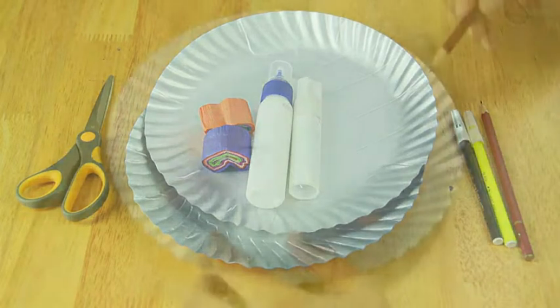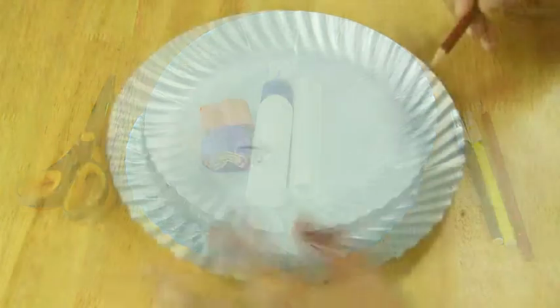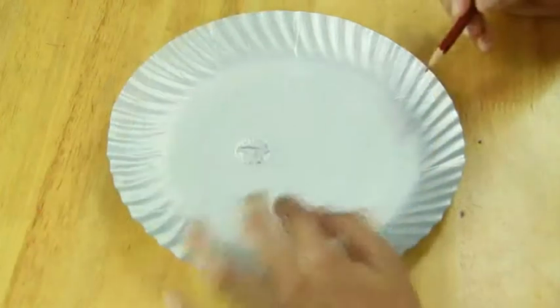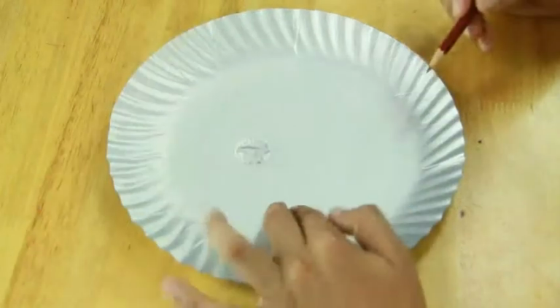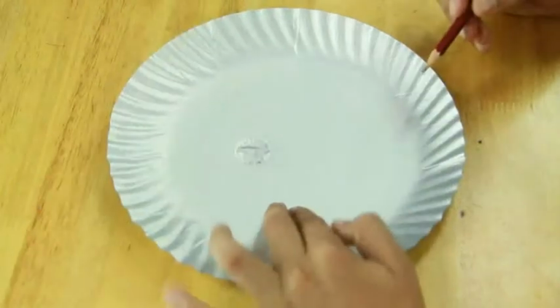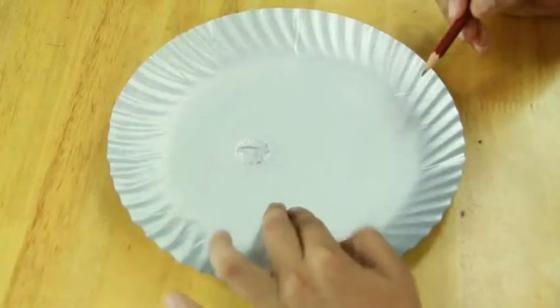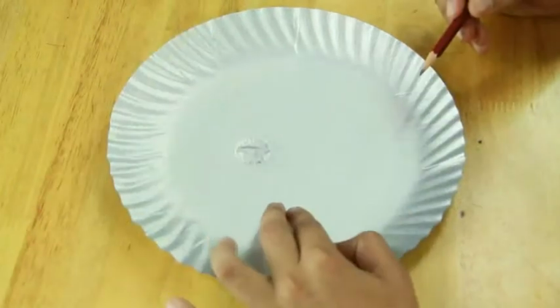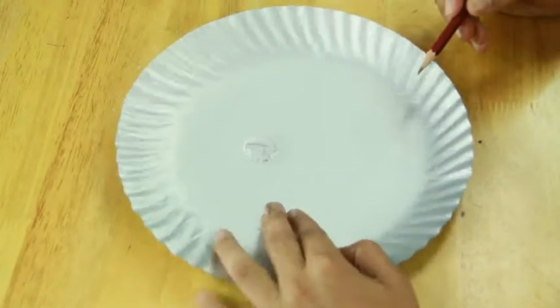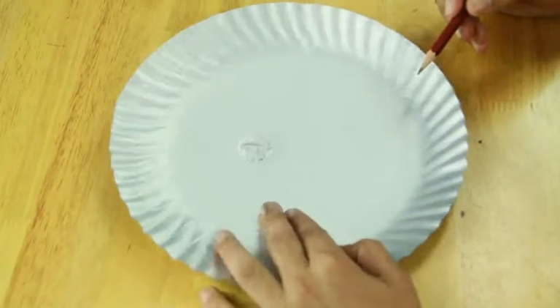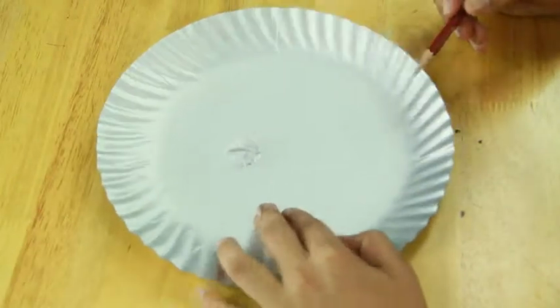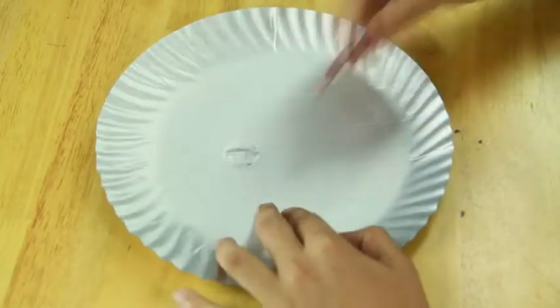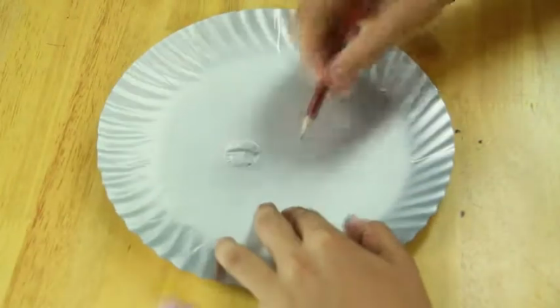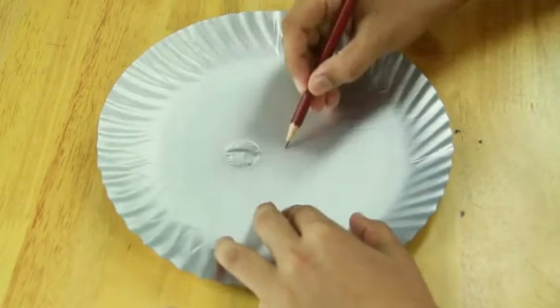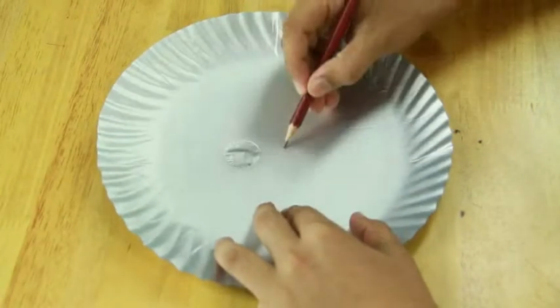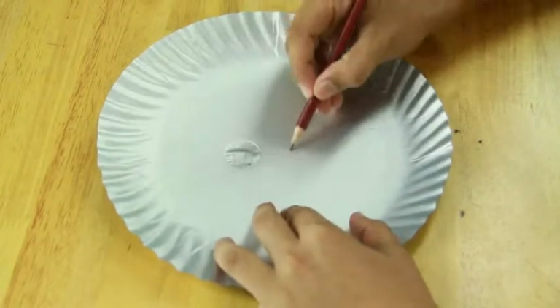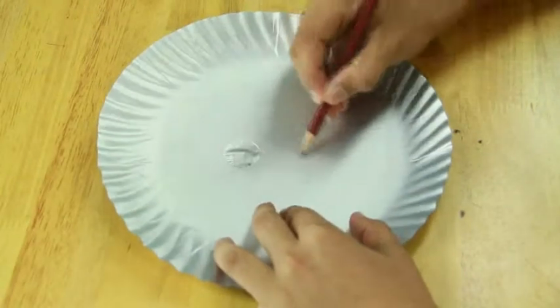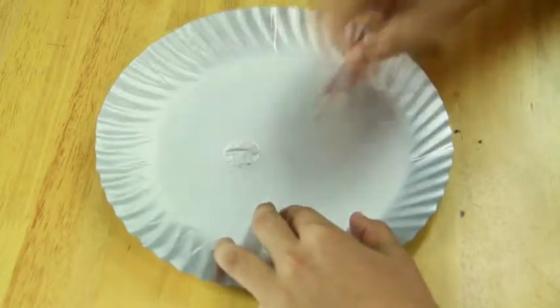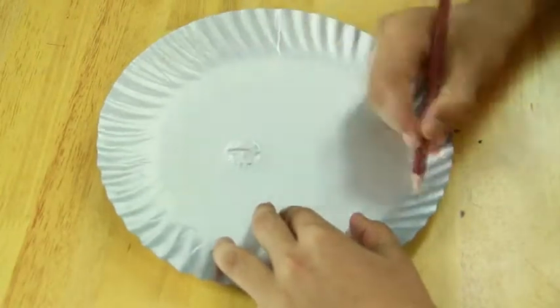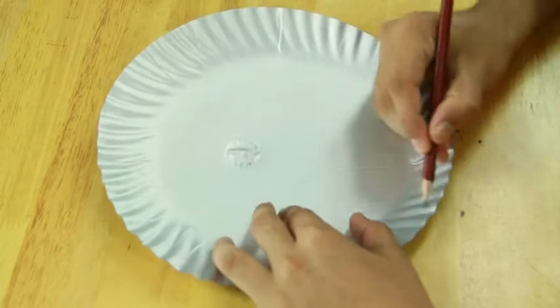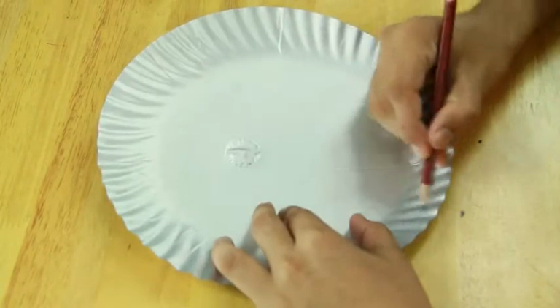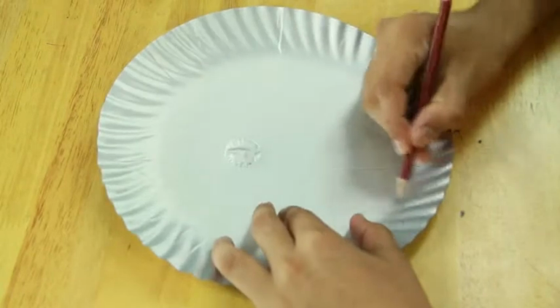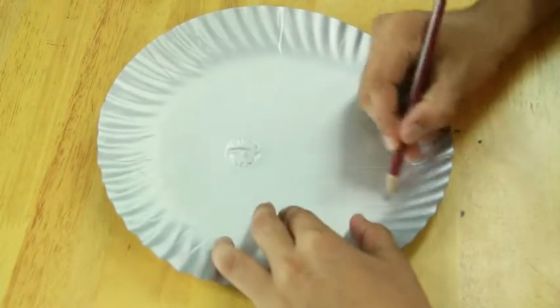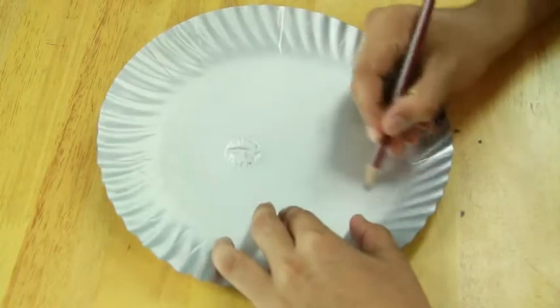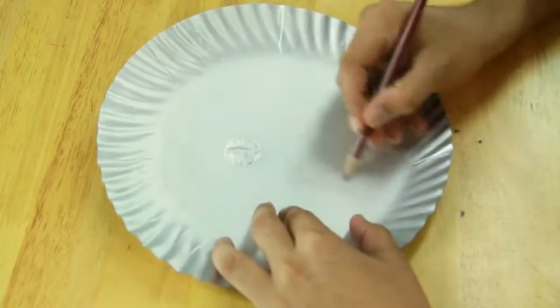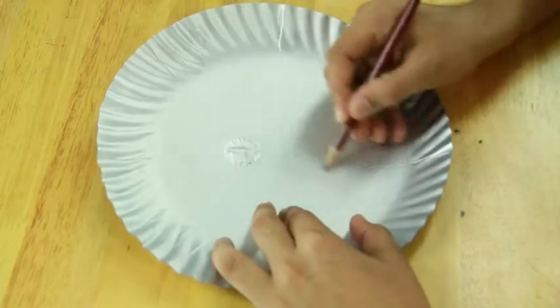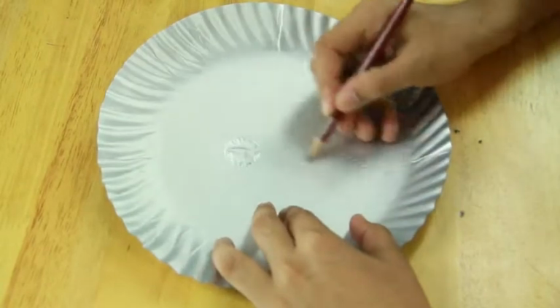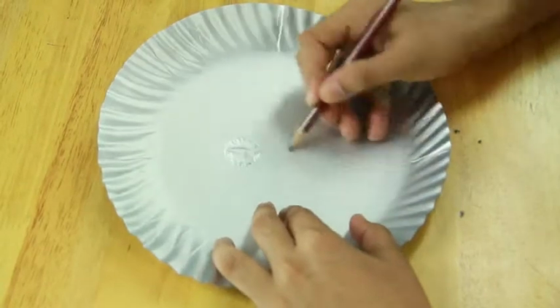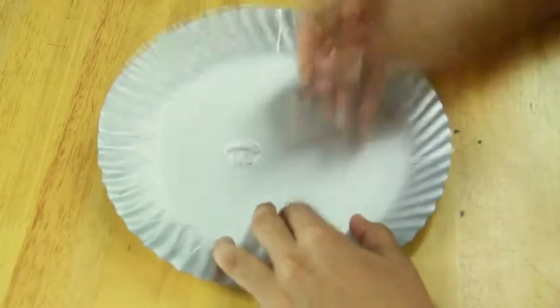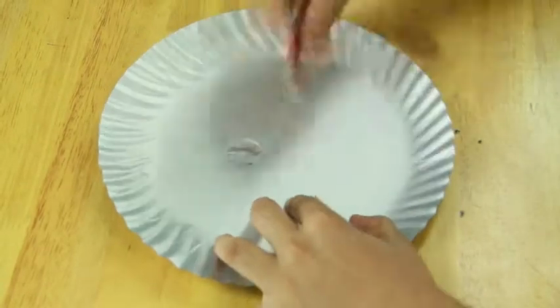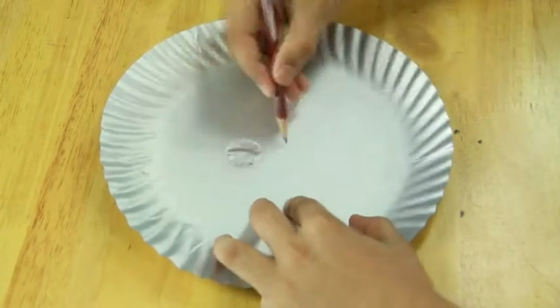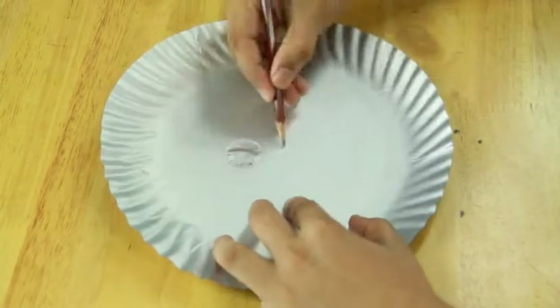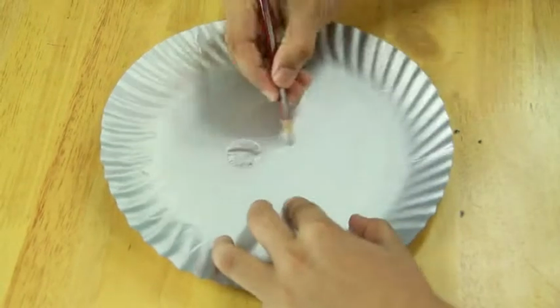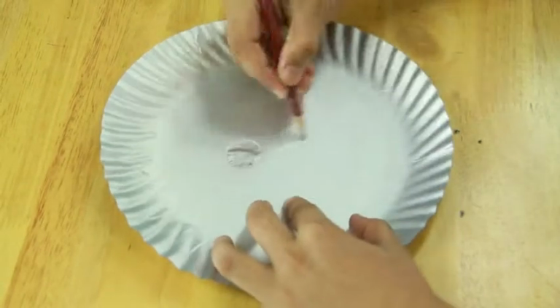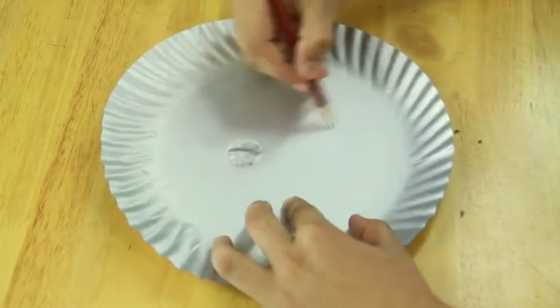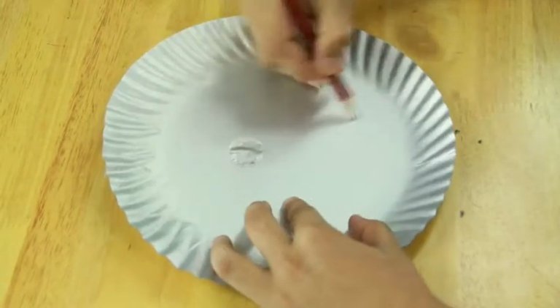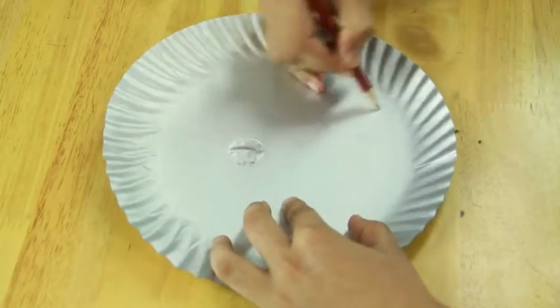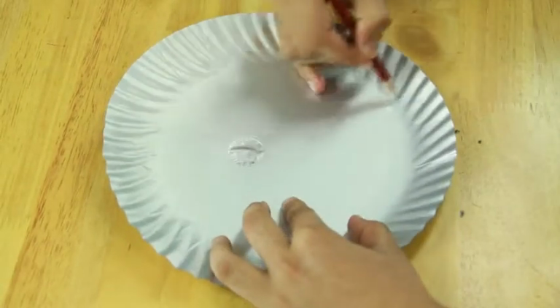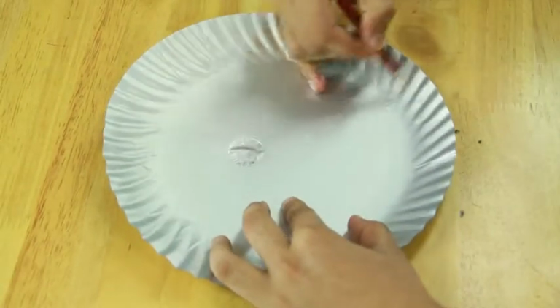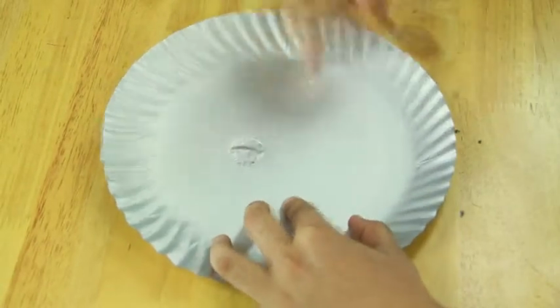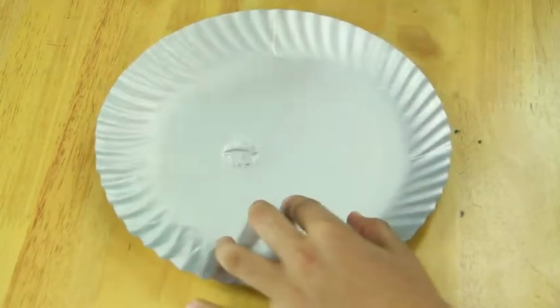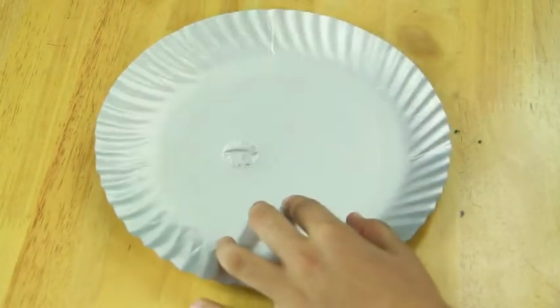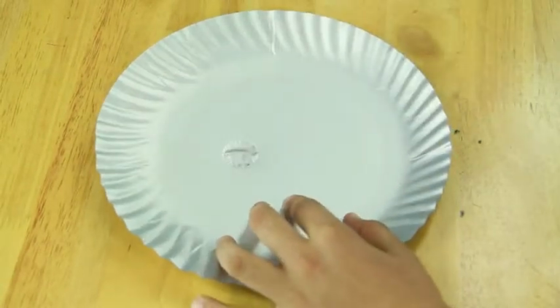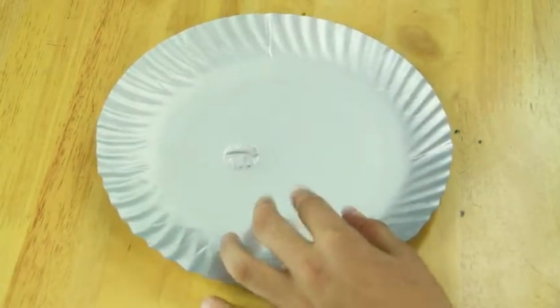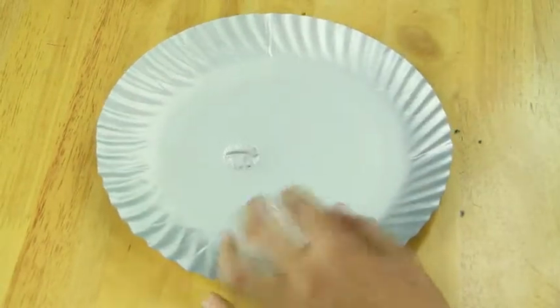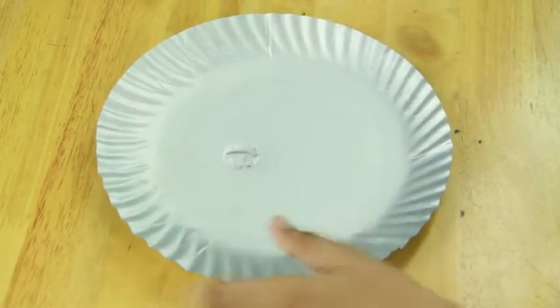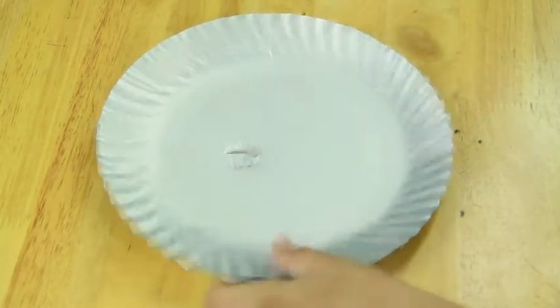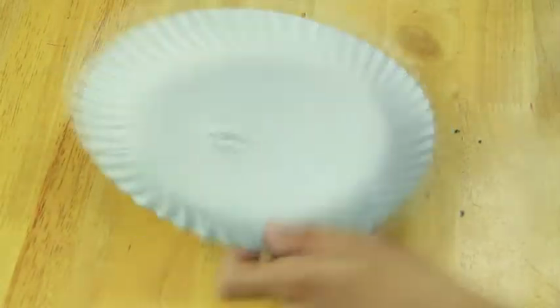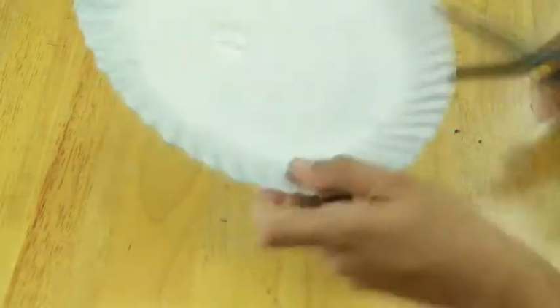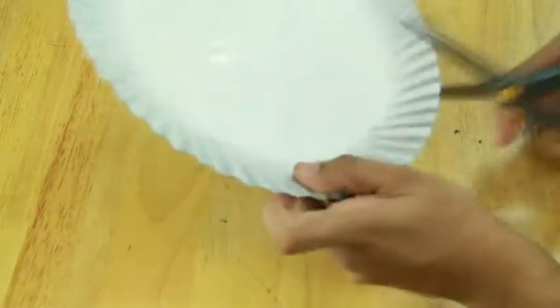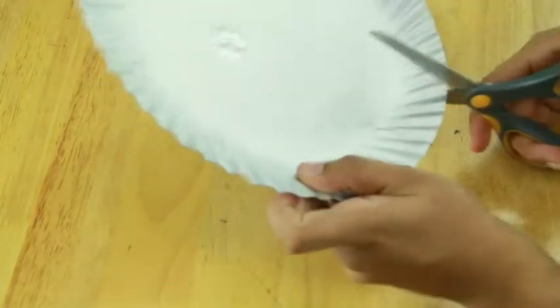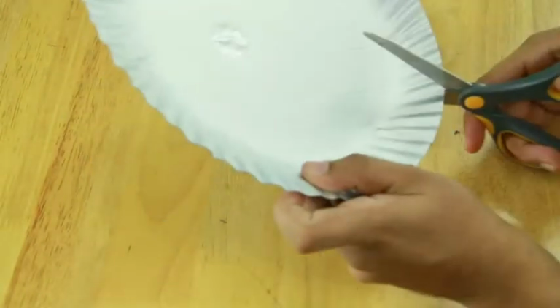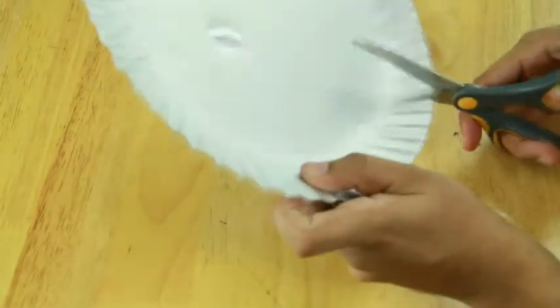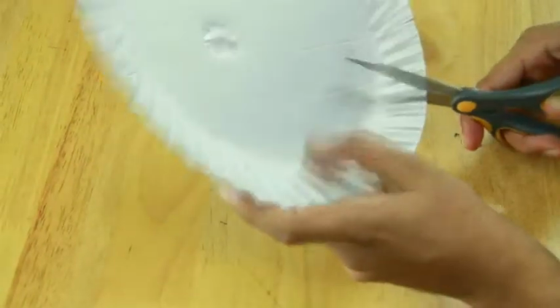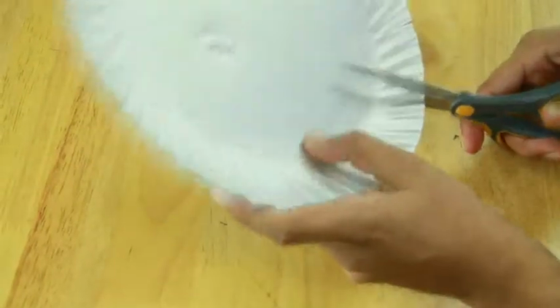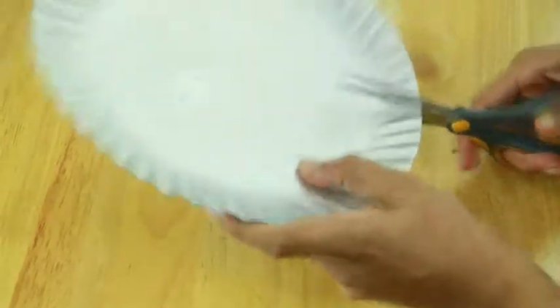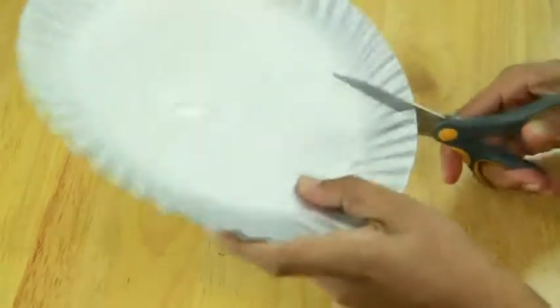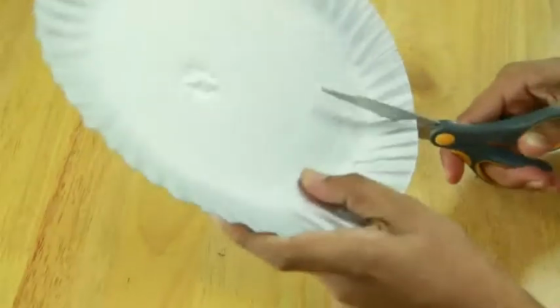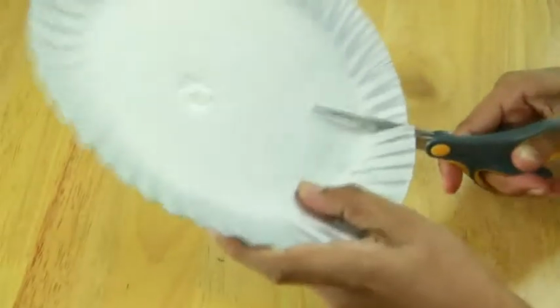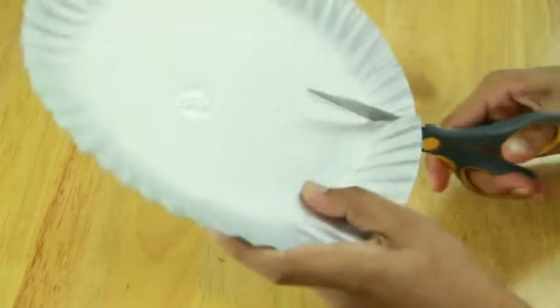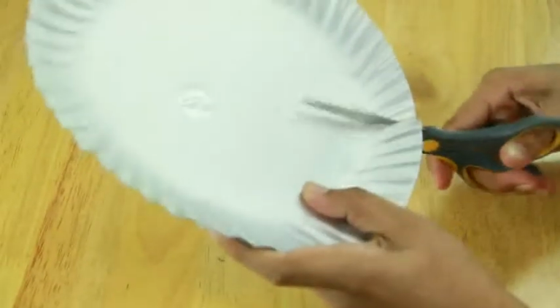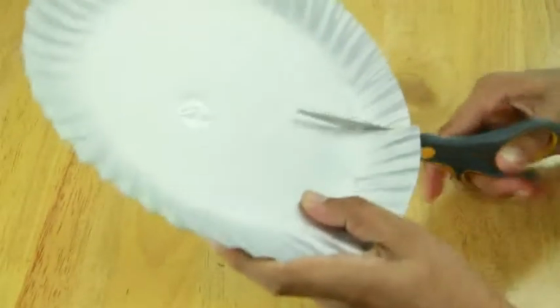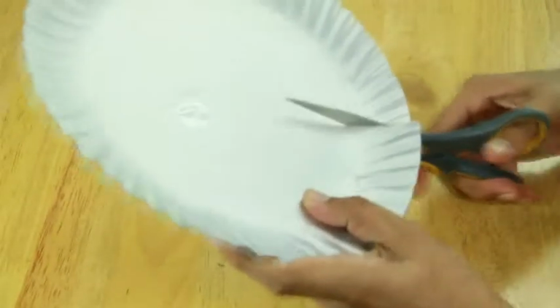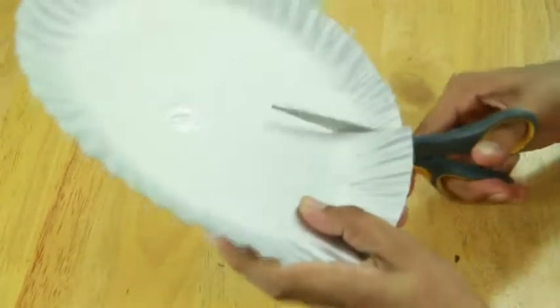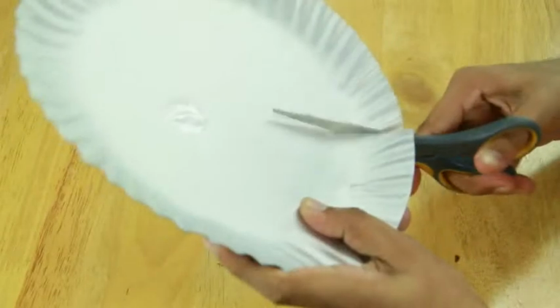First take a paper plate and cut out three triangles of different sizes and set it aside.